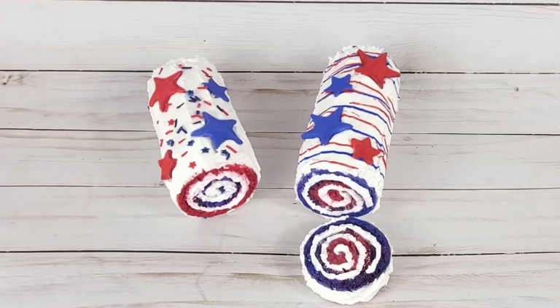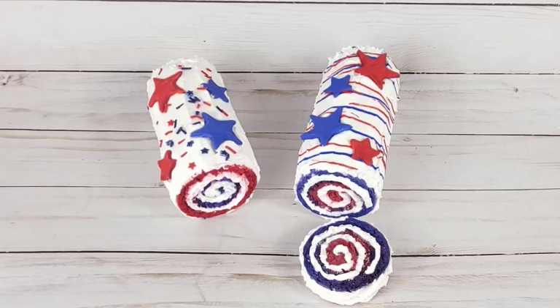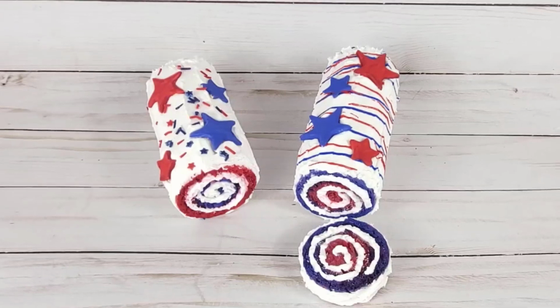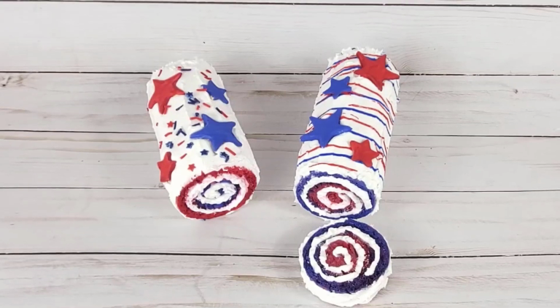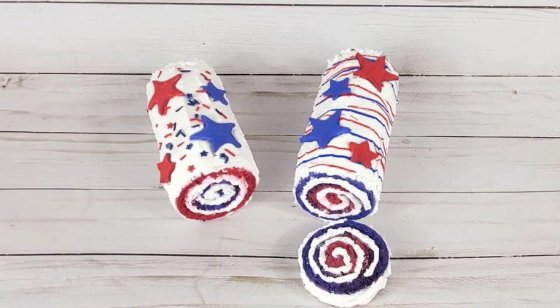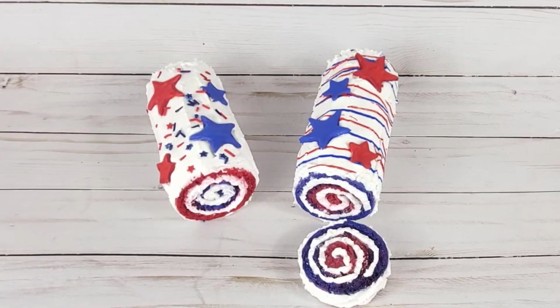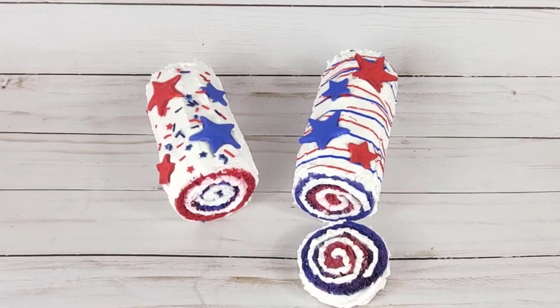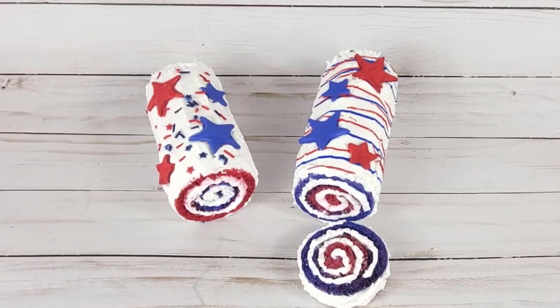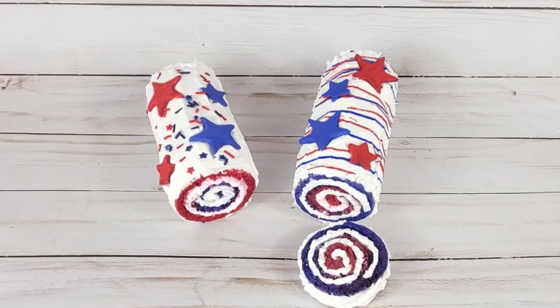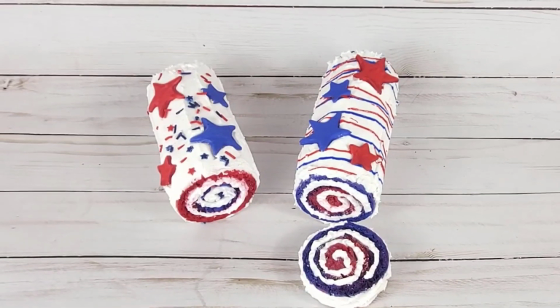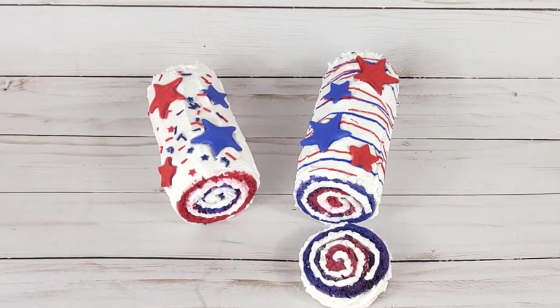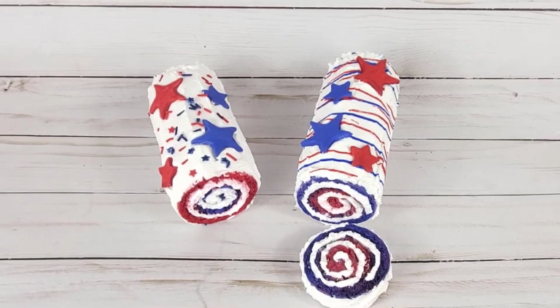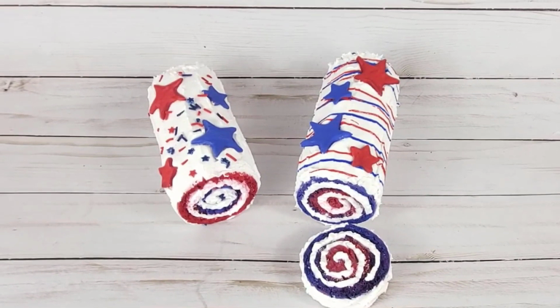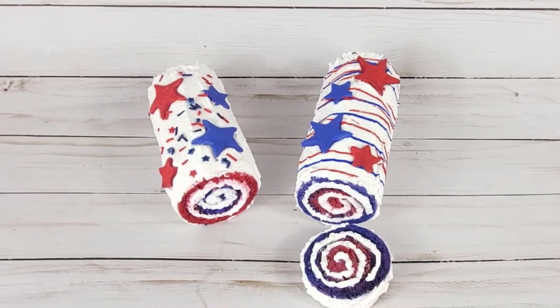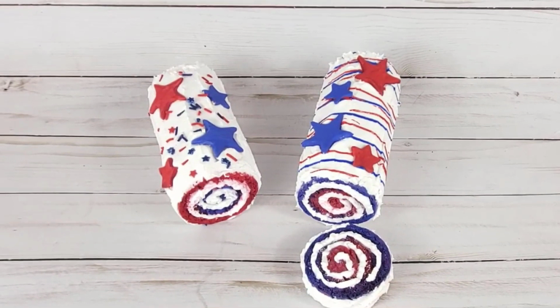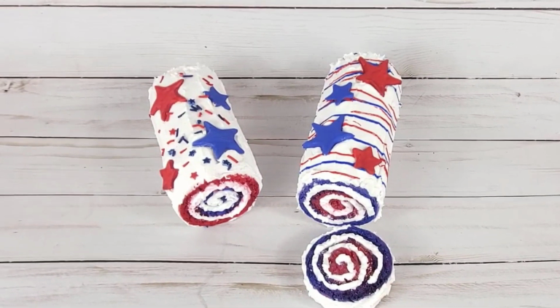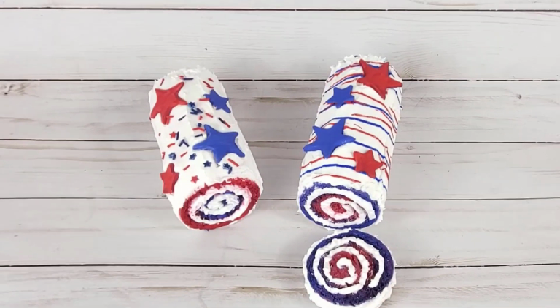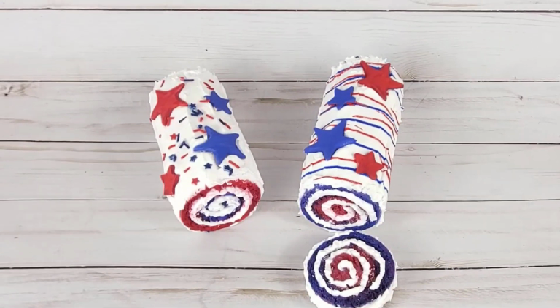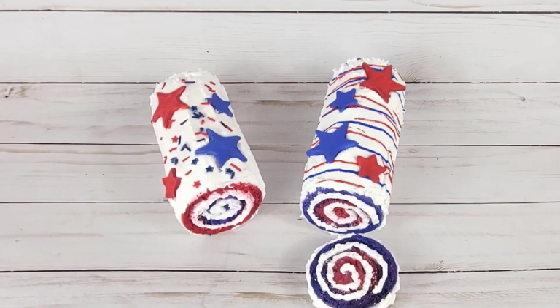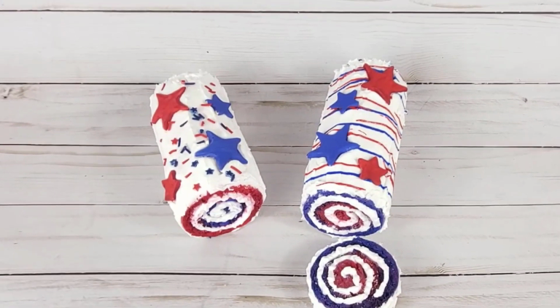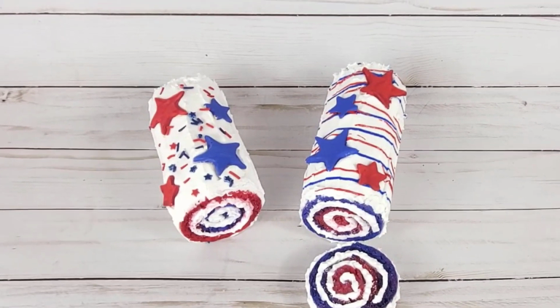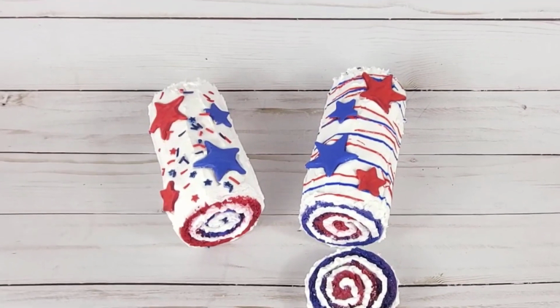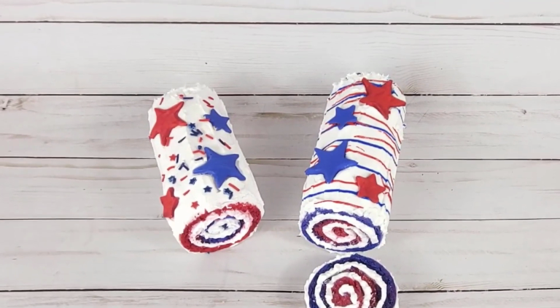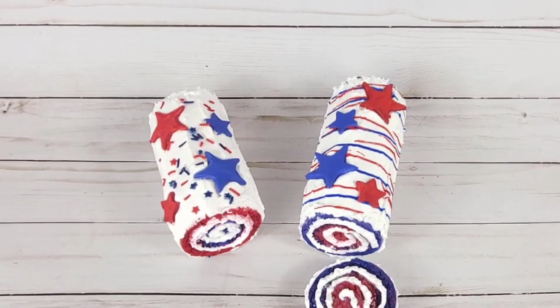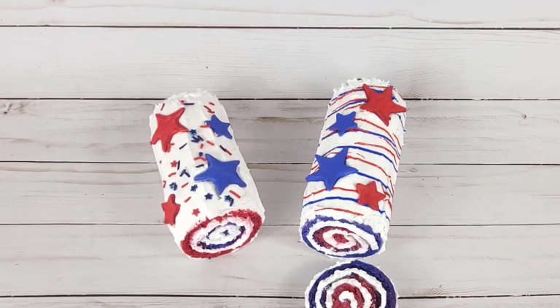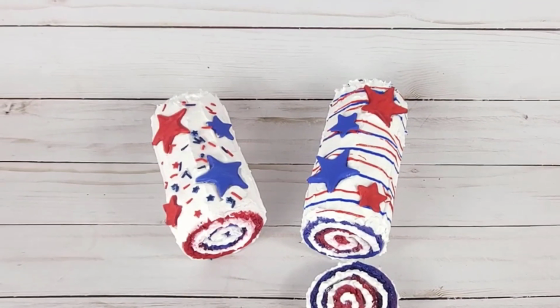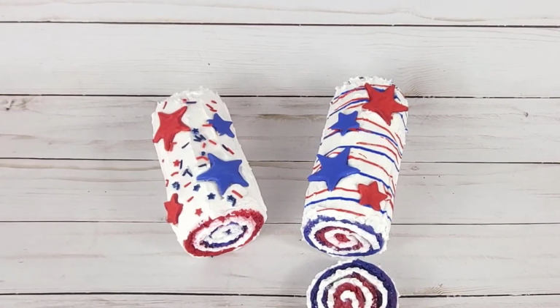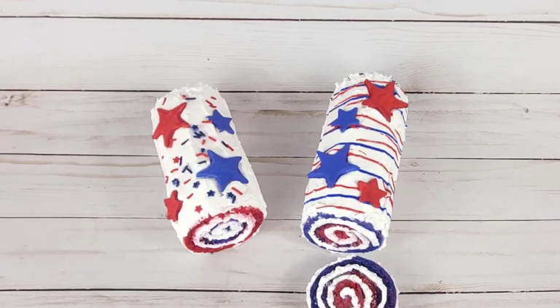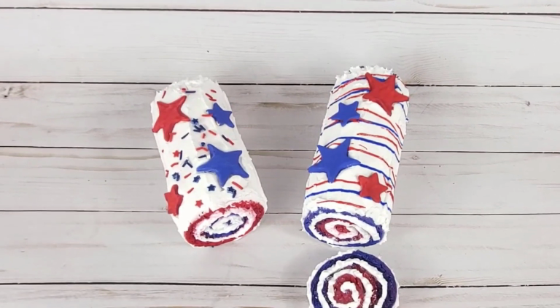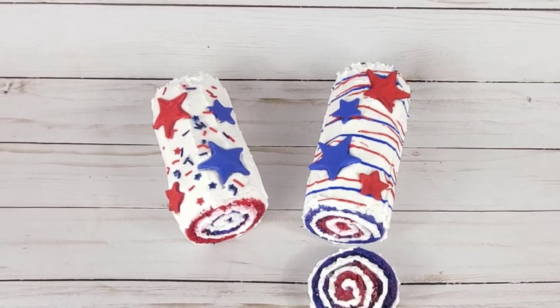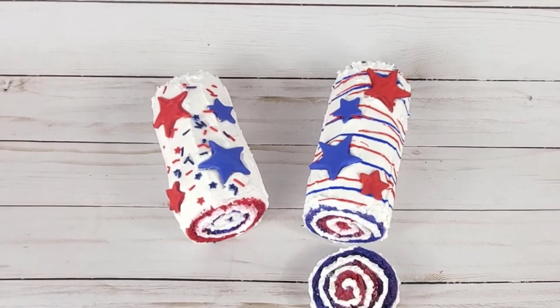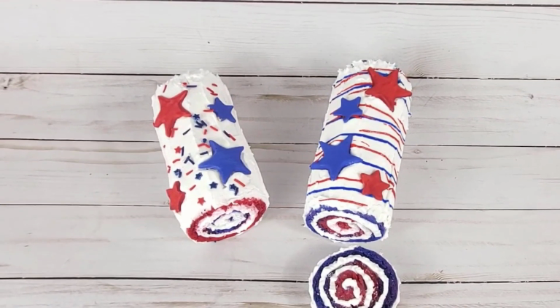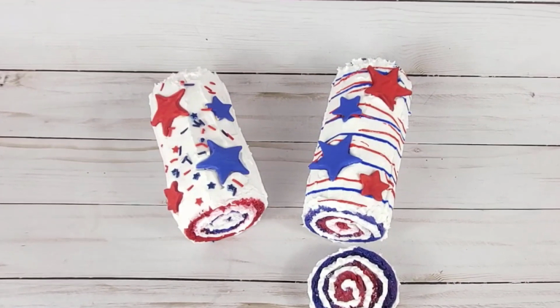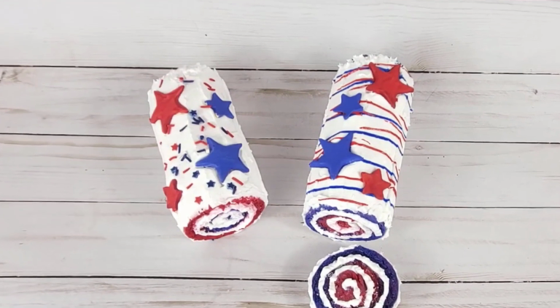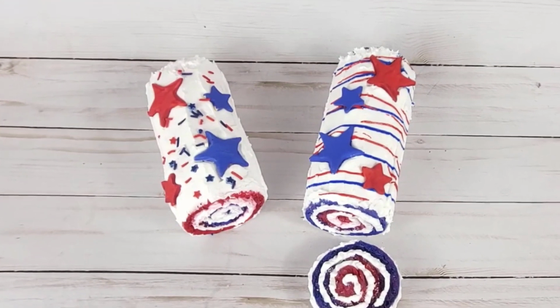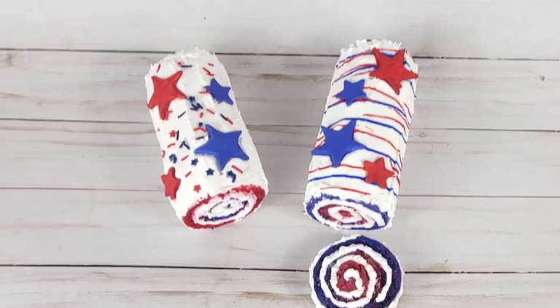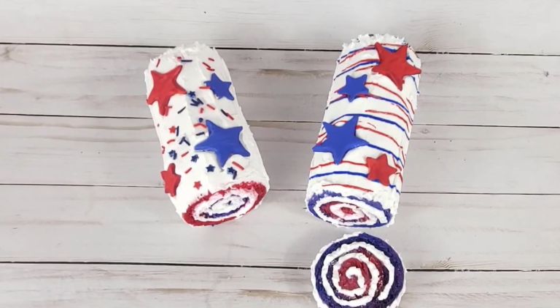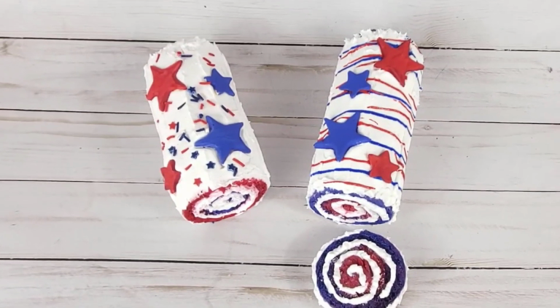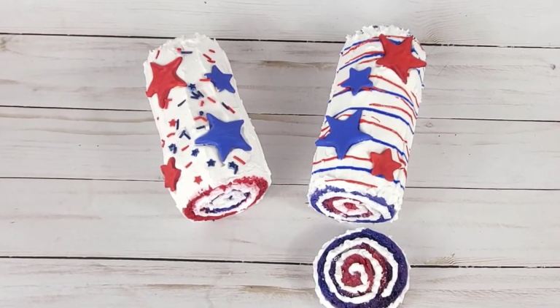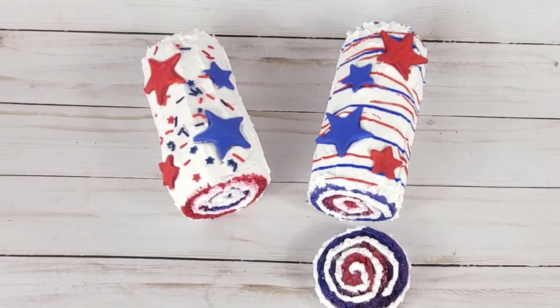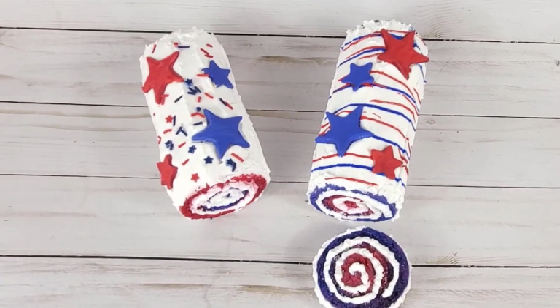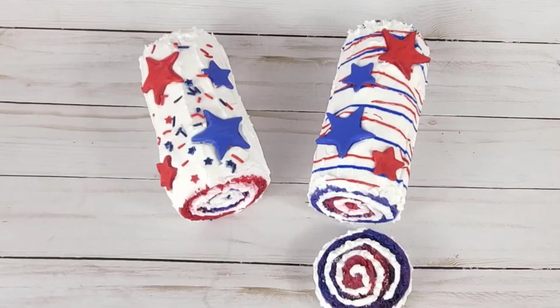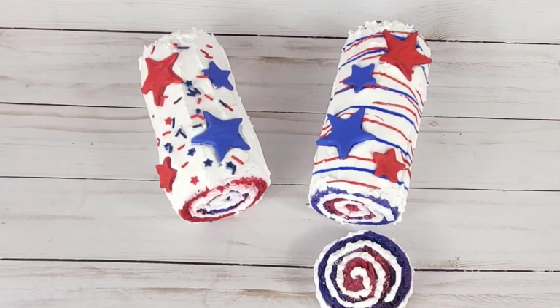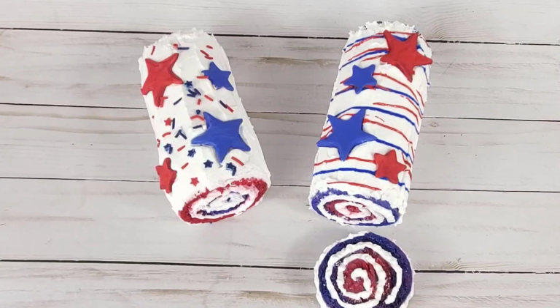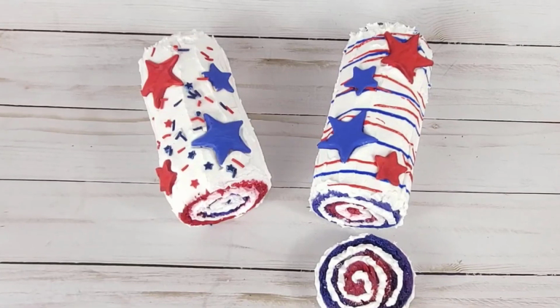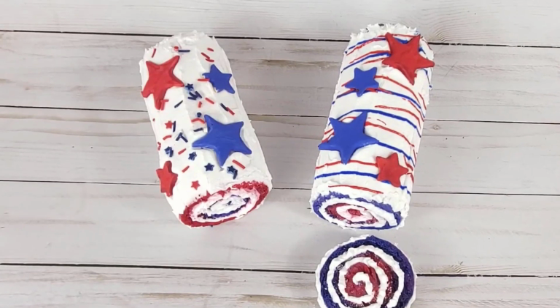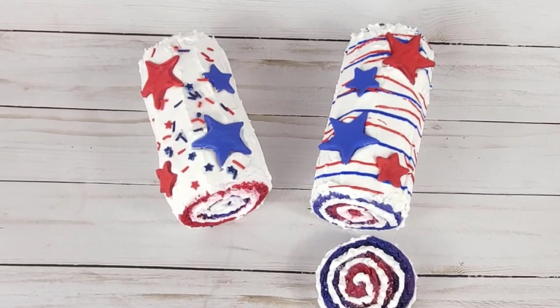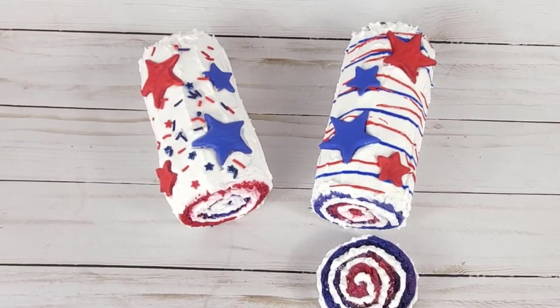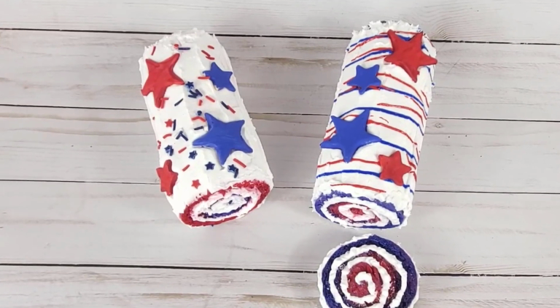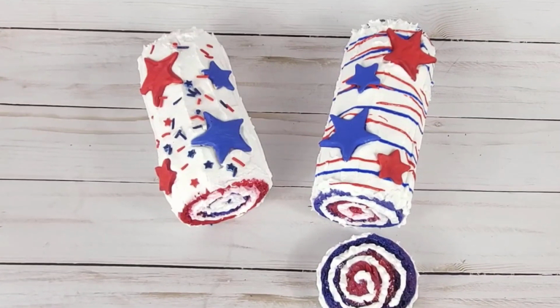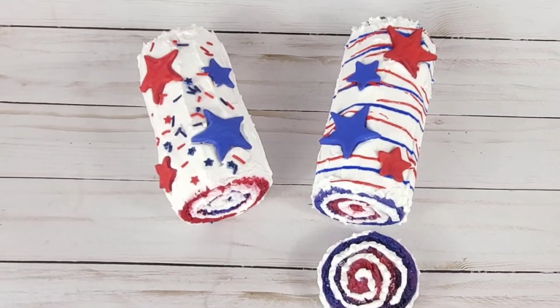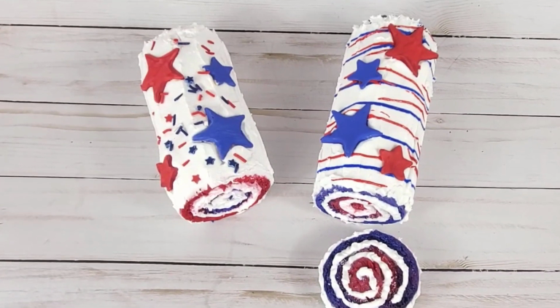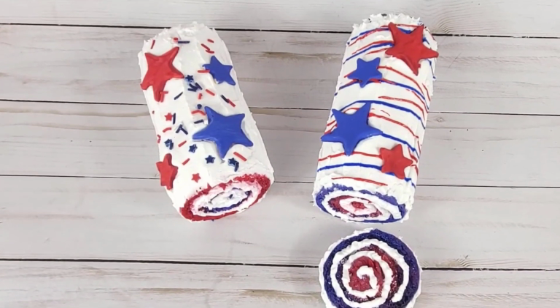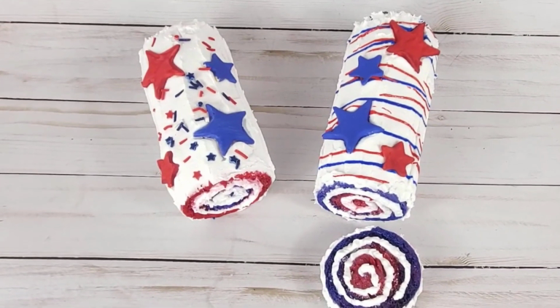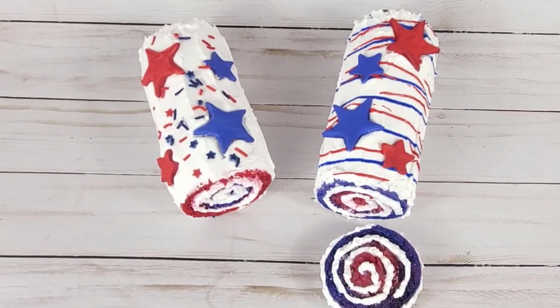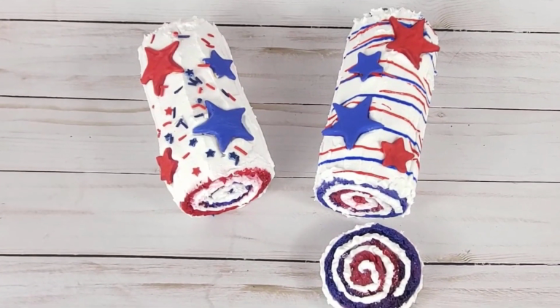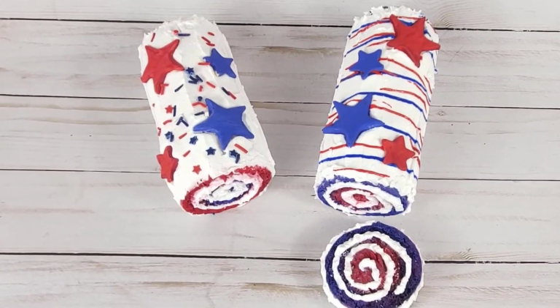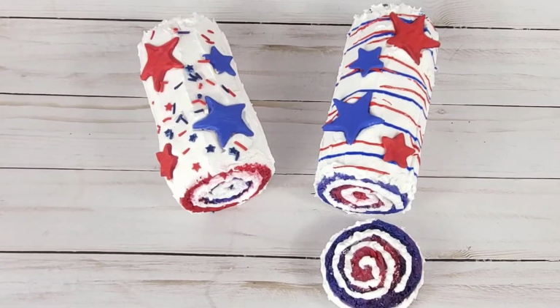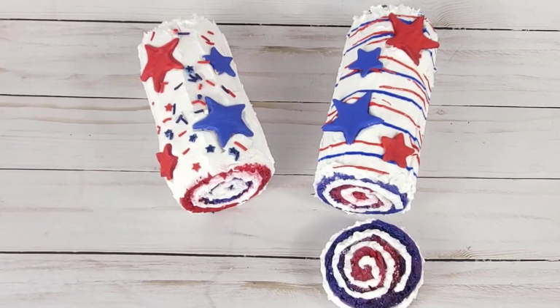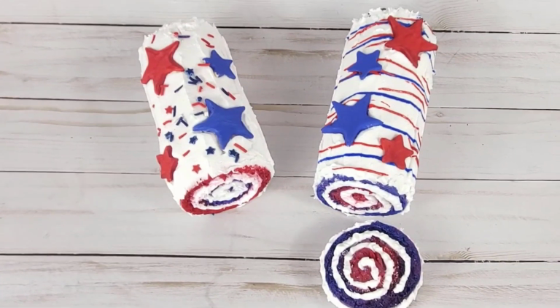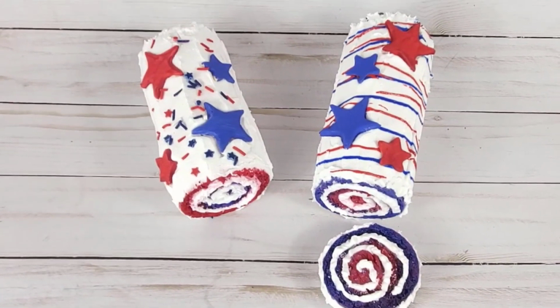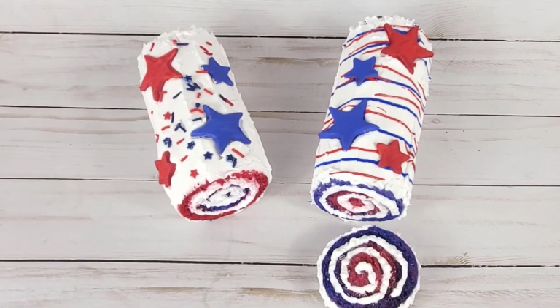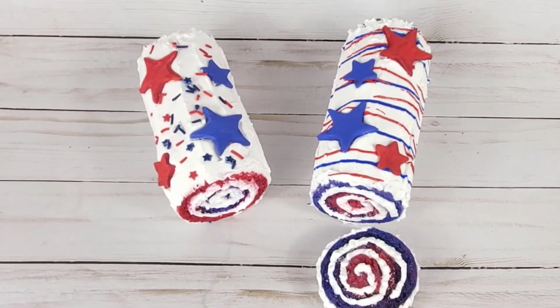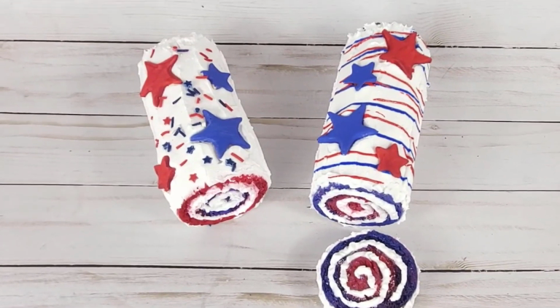Hey, welcome. It's Cassie. Today I'm going to show you how to make a 4th of July cake roll, and I think you're going to love it. It's so cute.